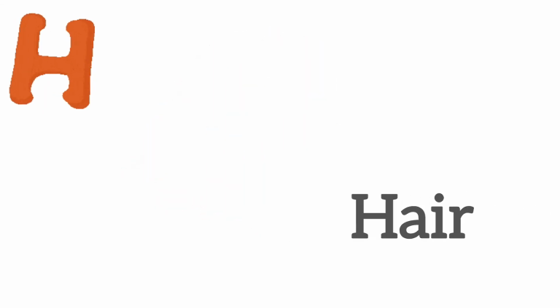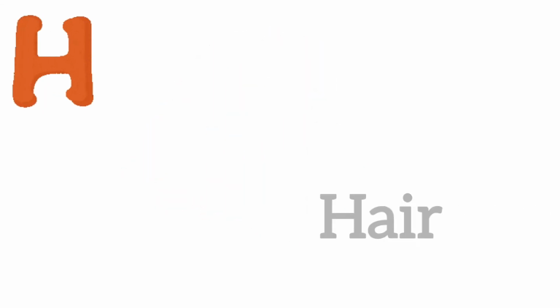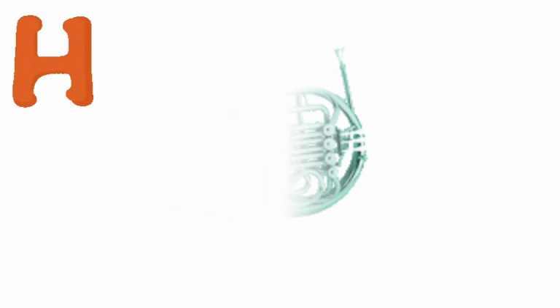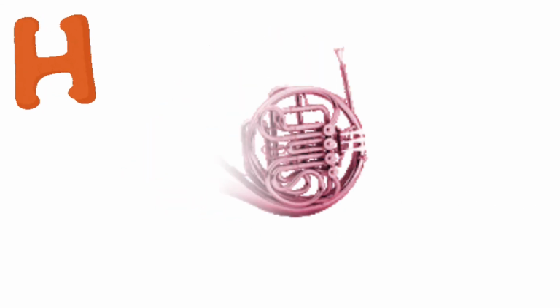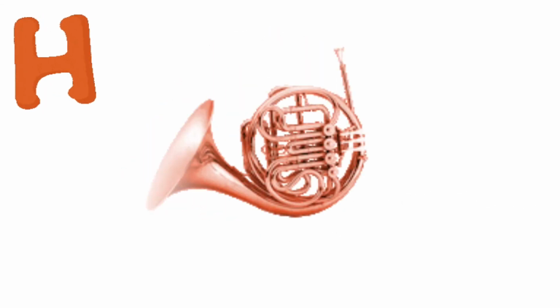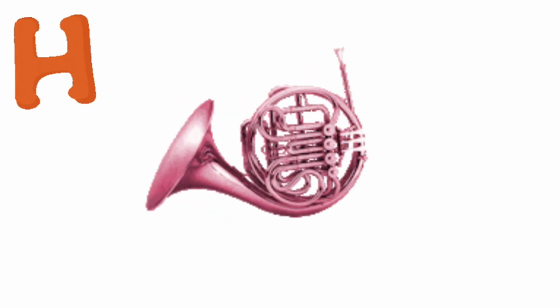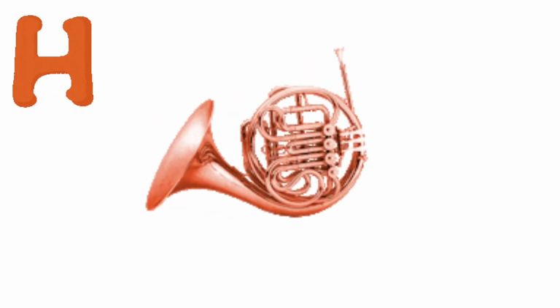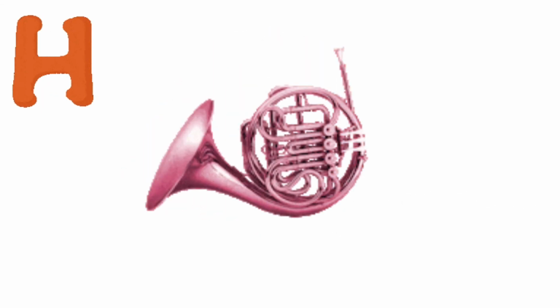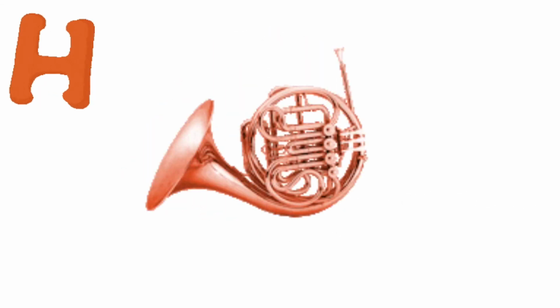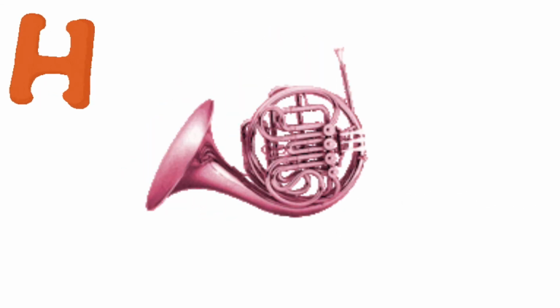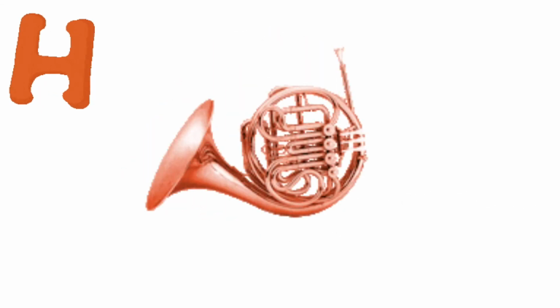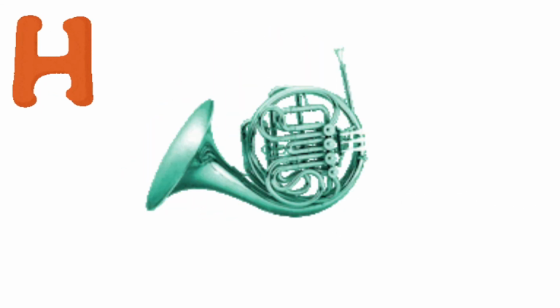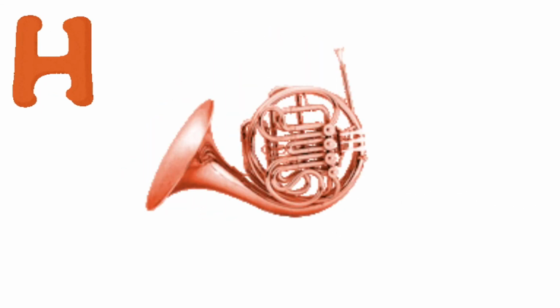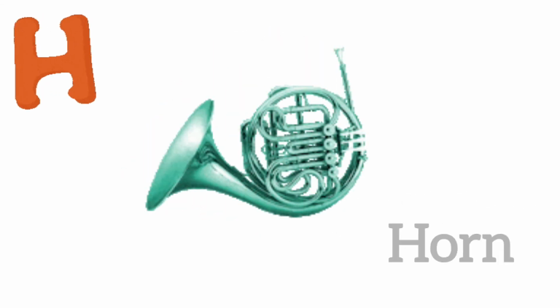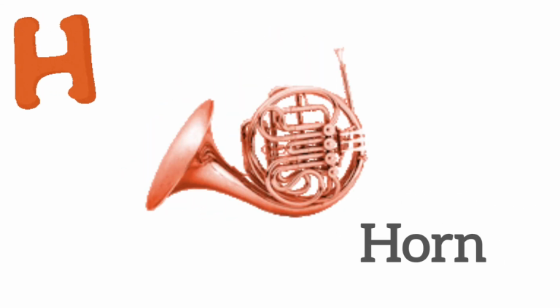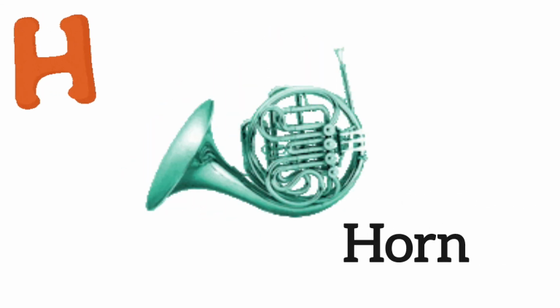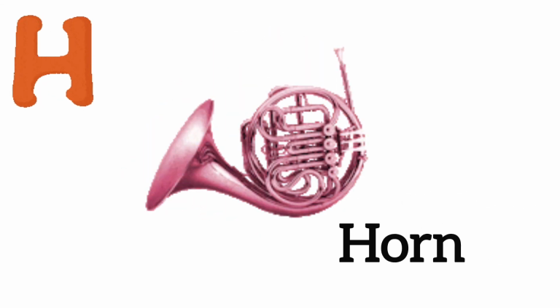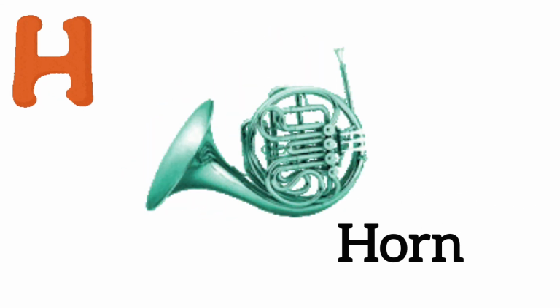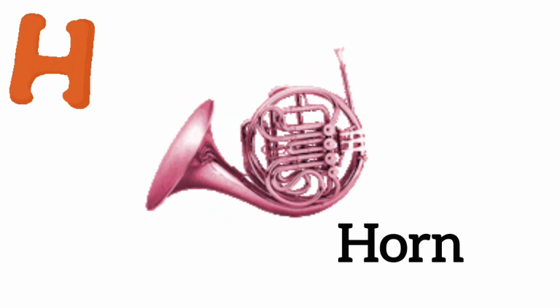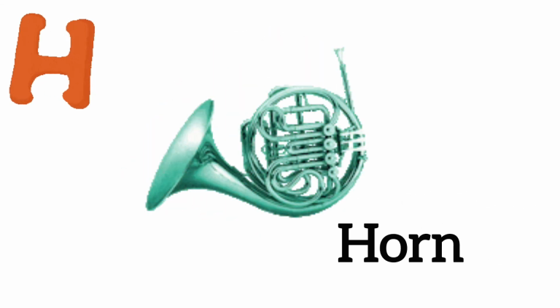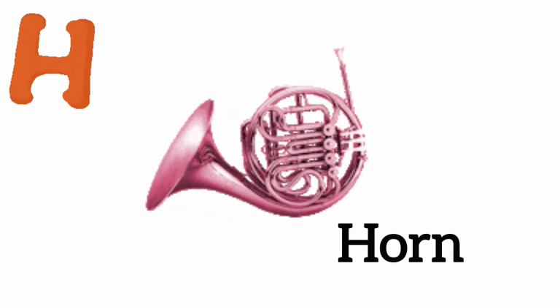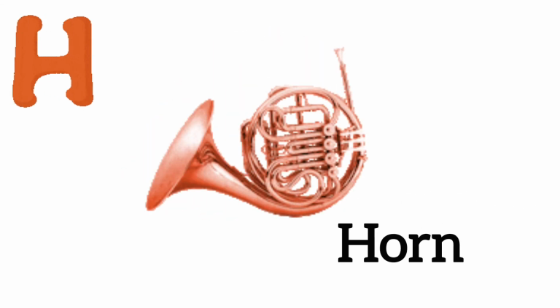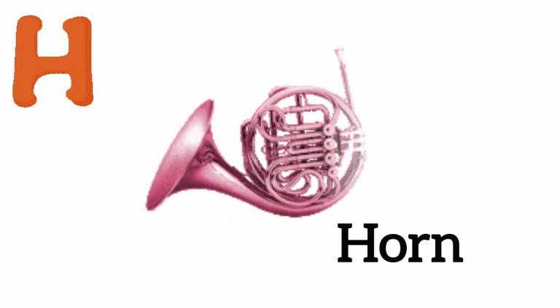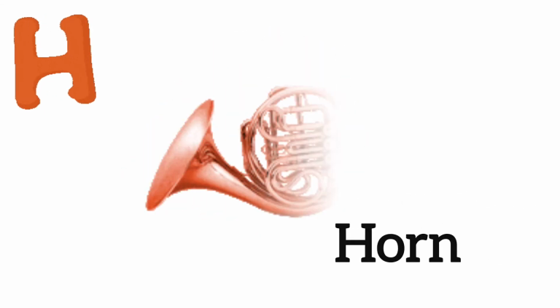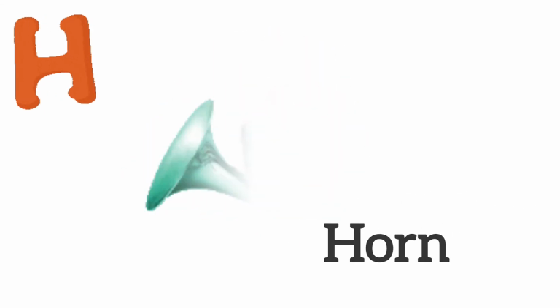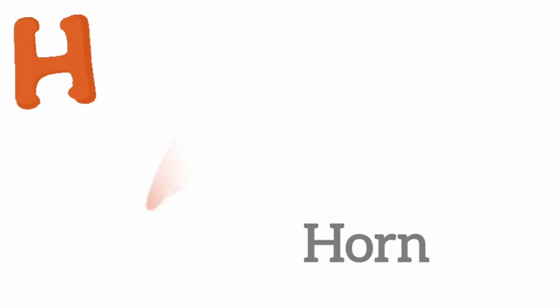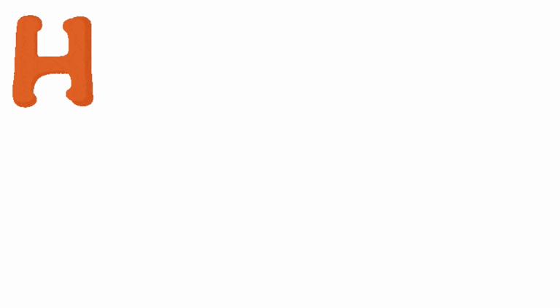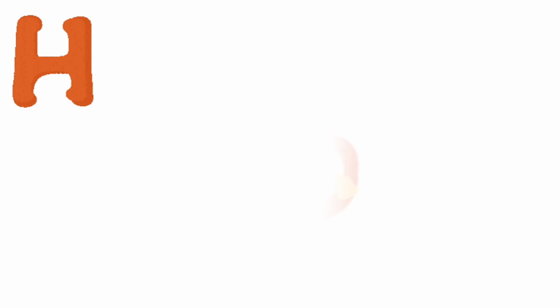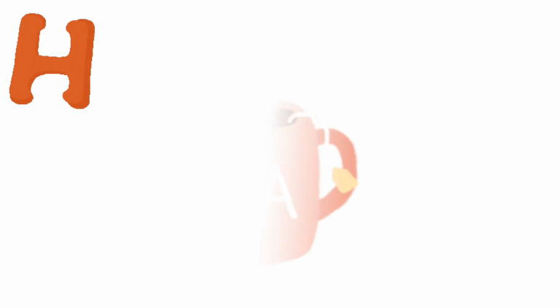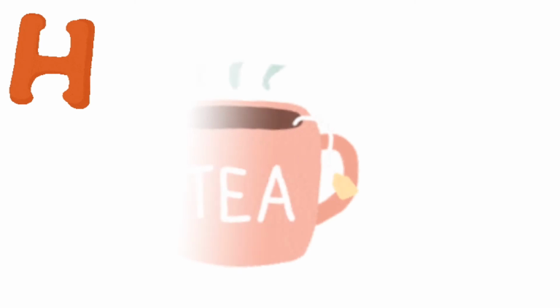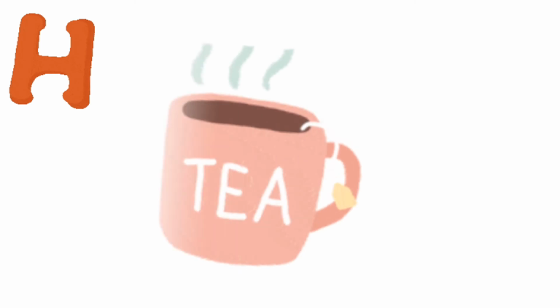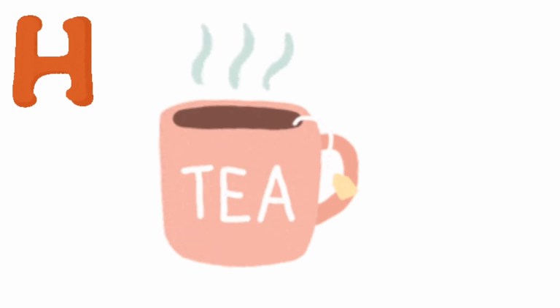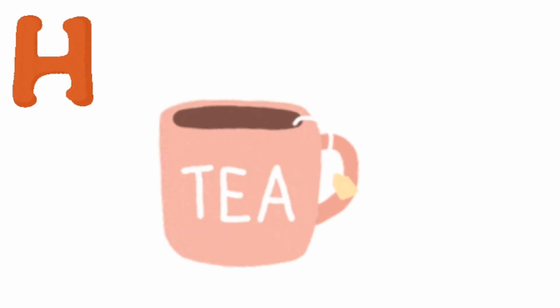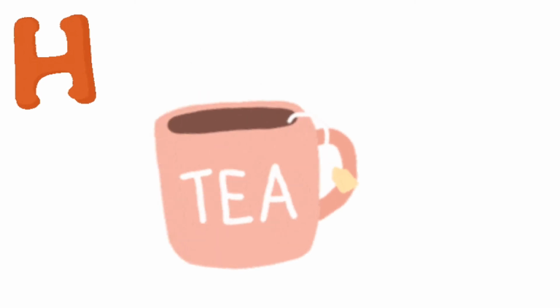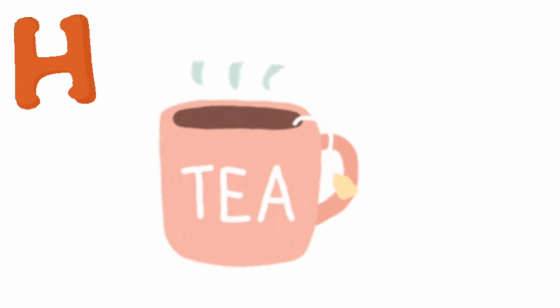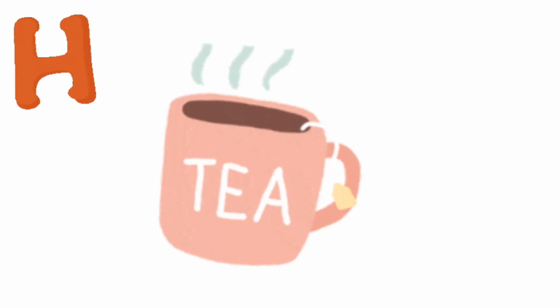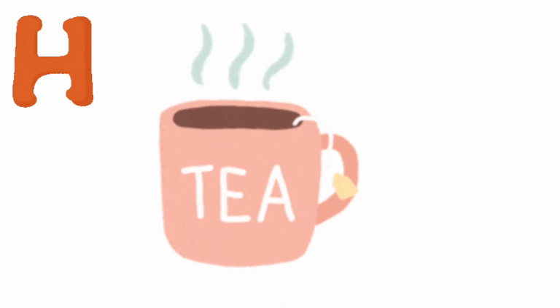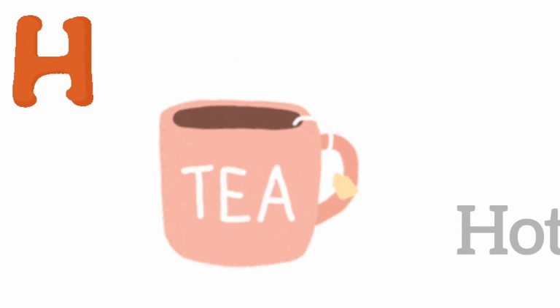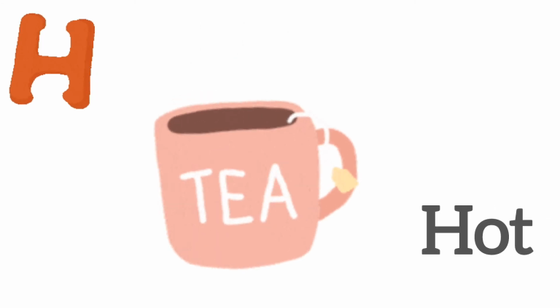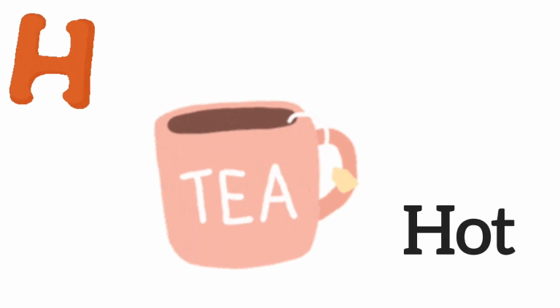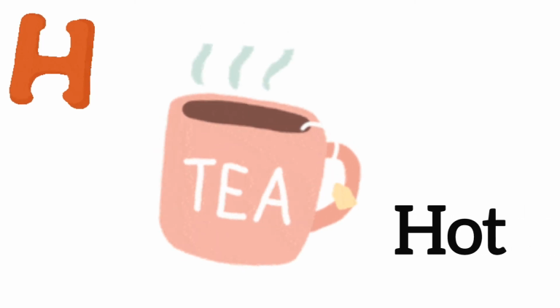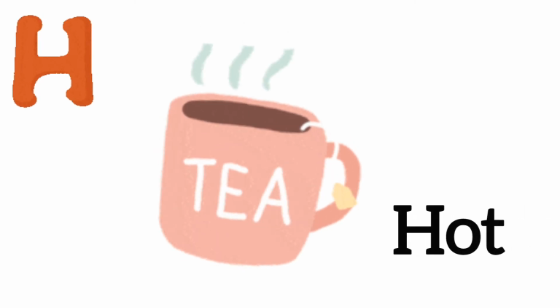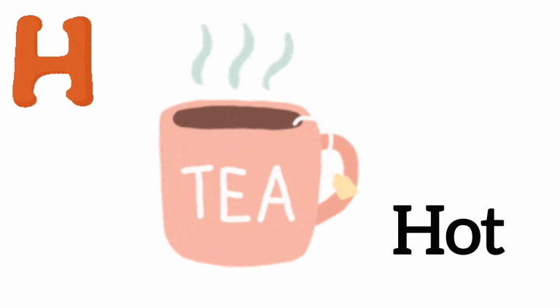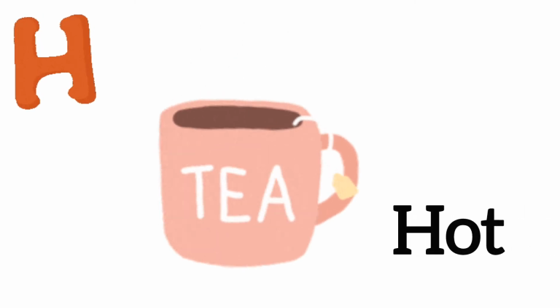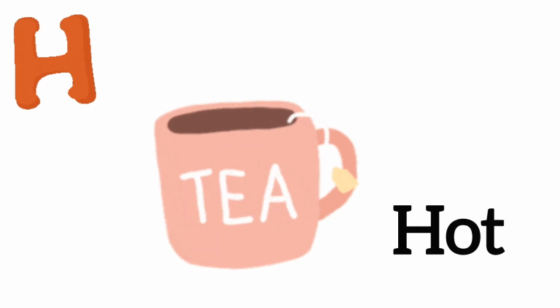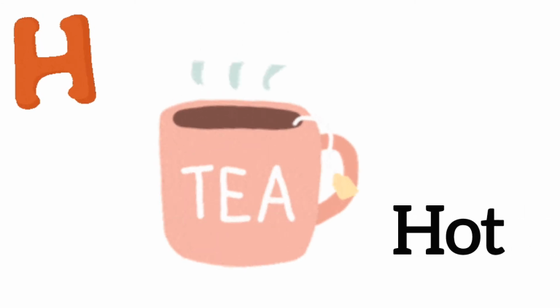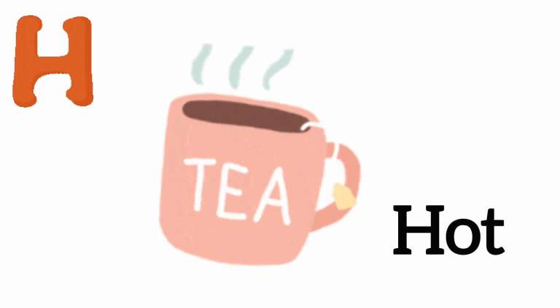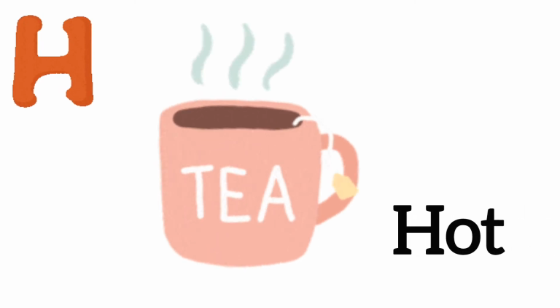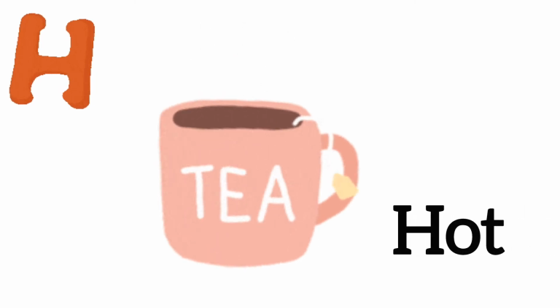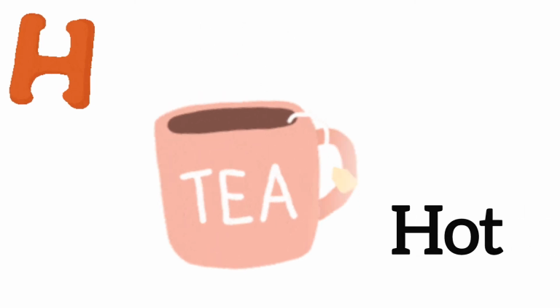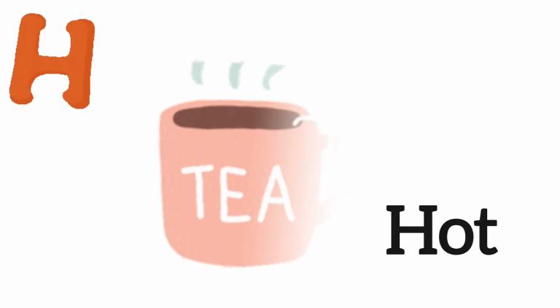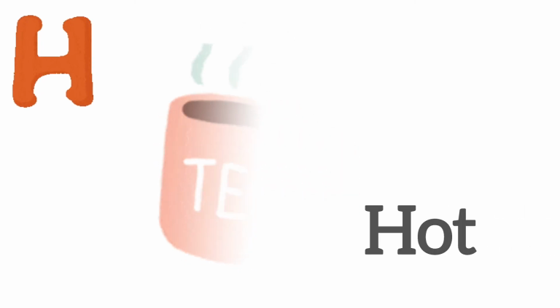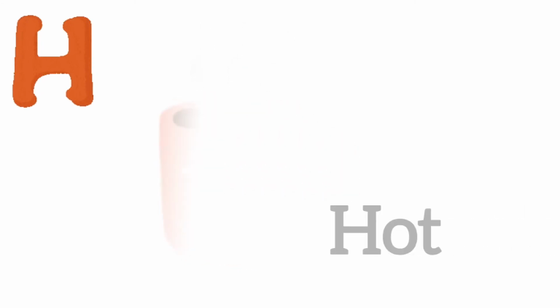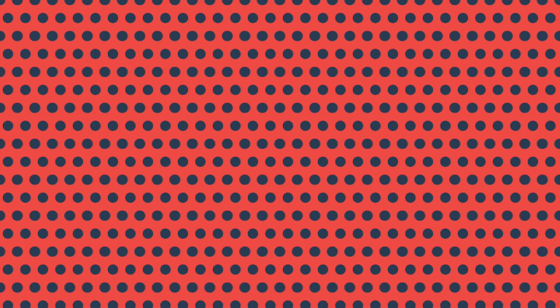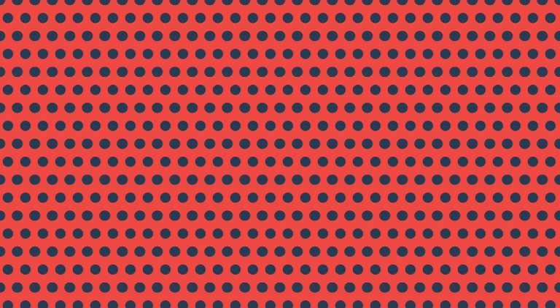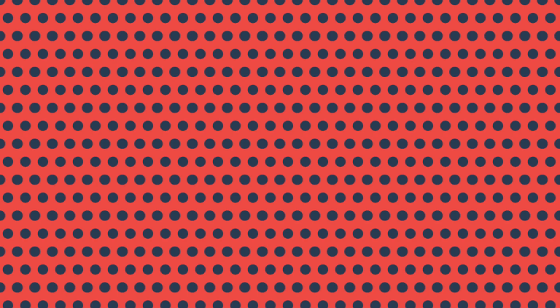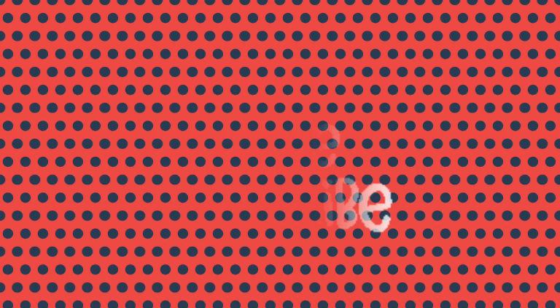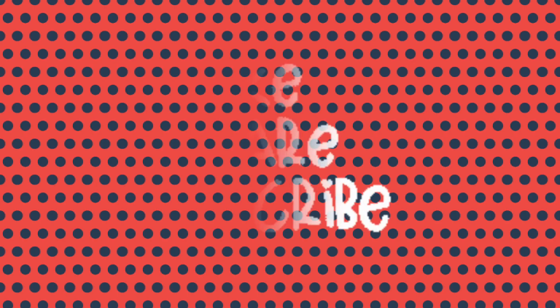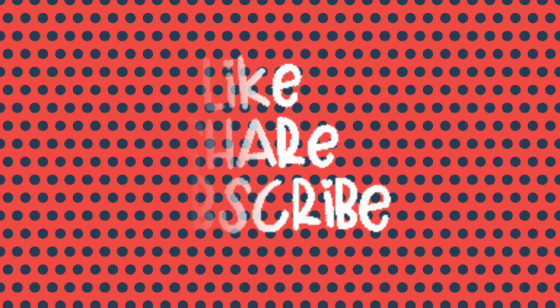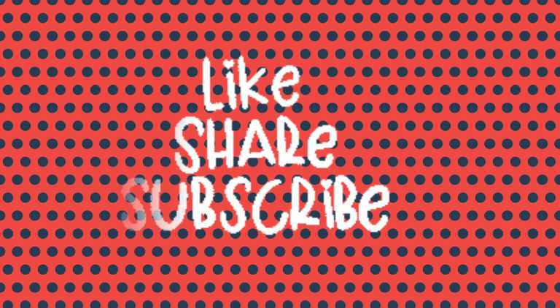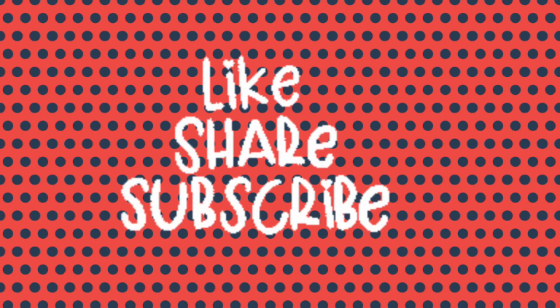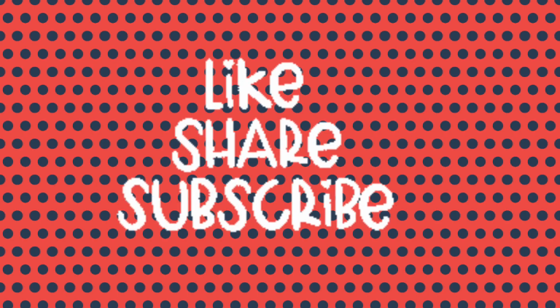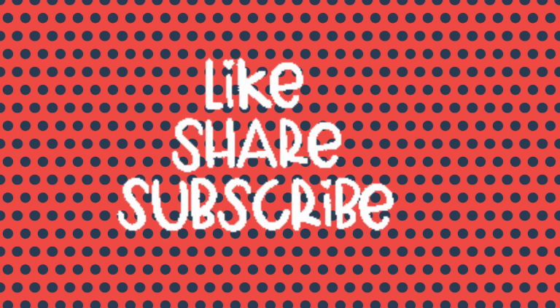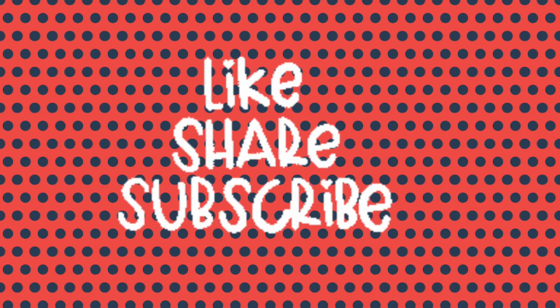H is for horn. H is for heart. That's it for today. Bye!